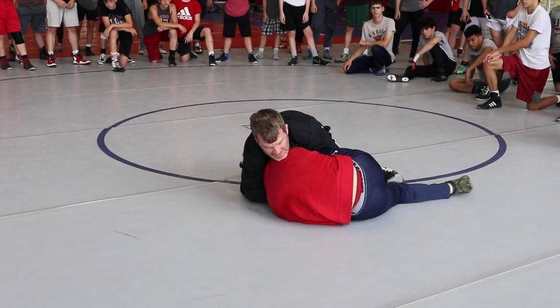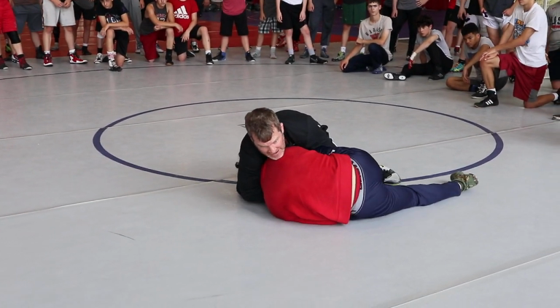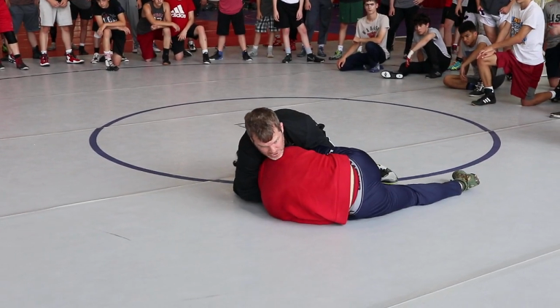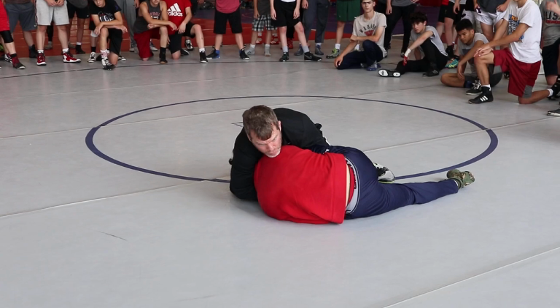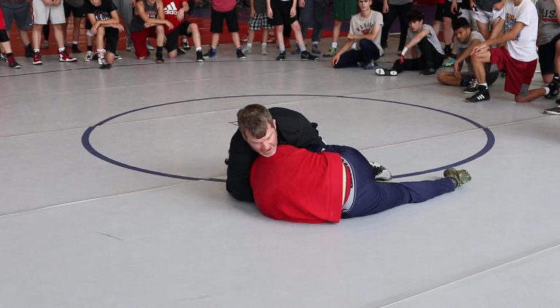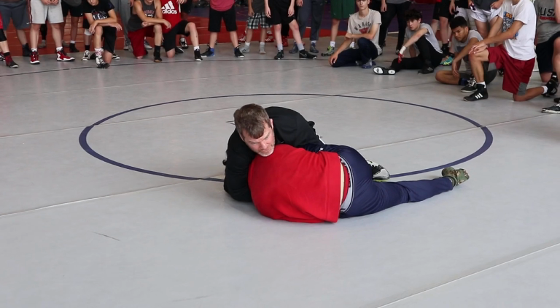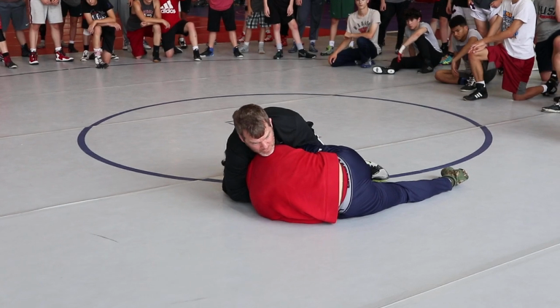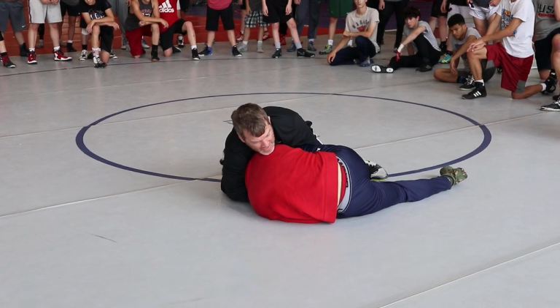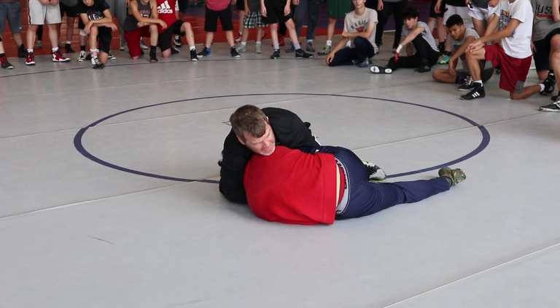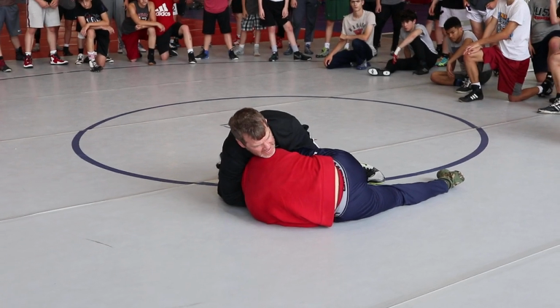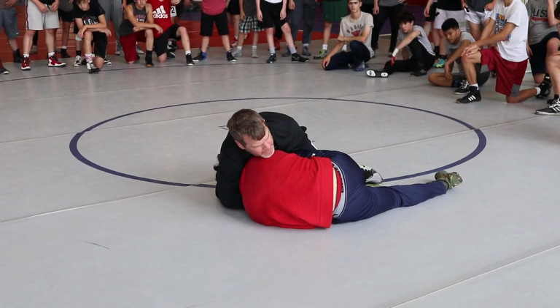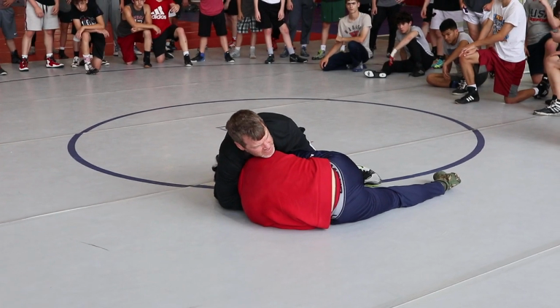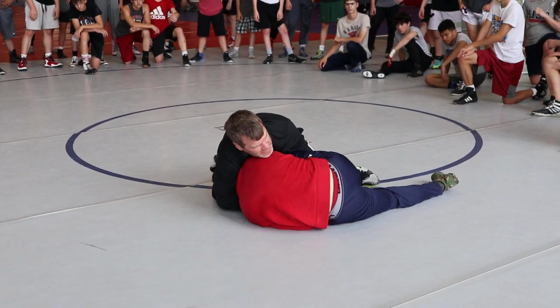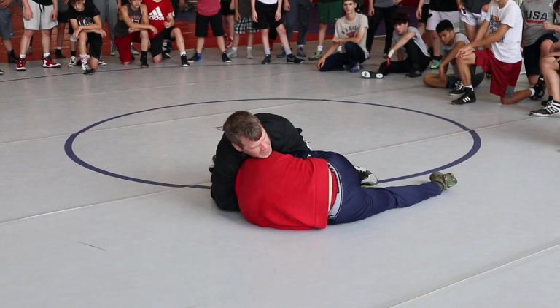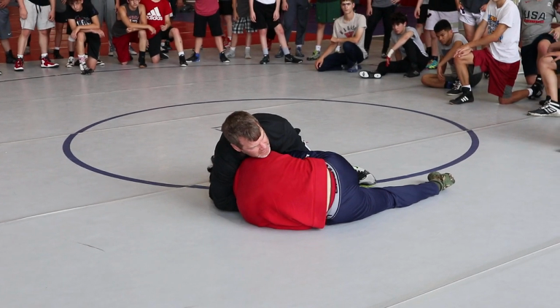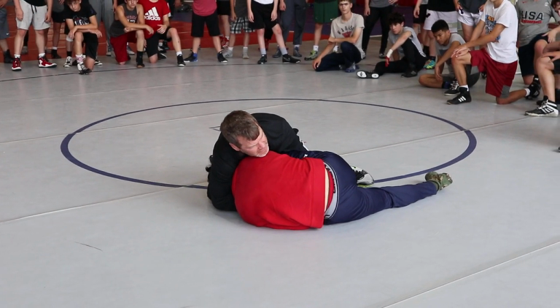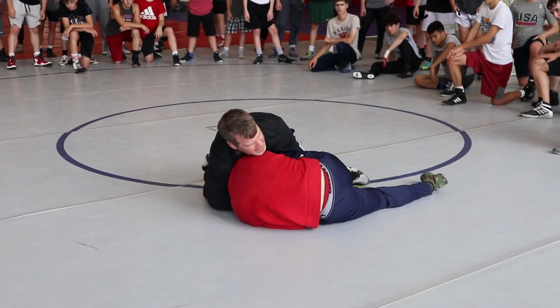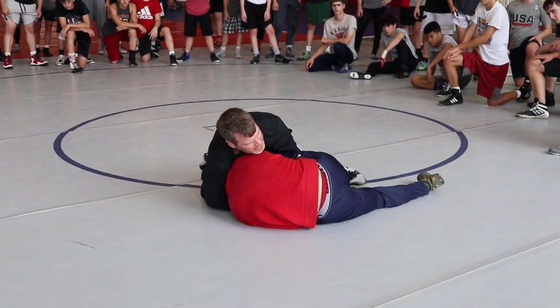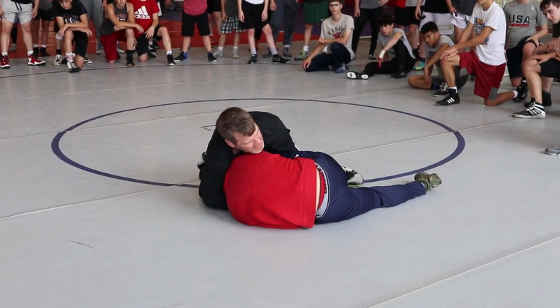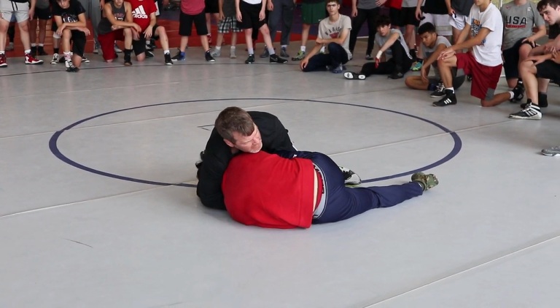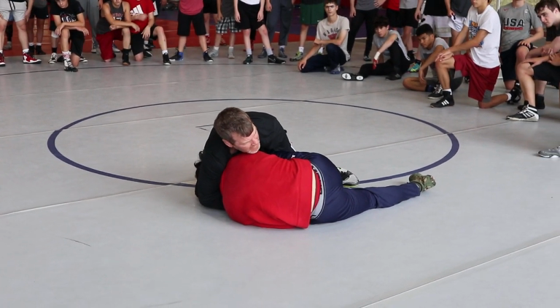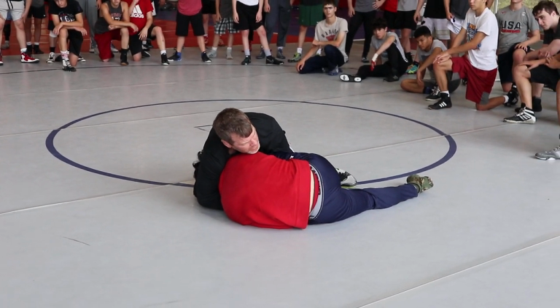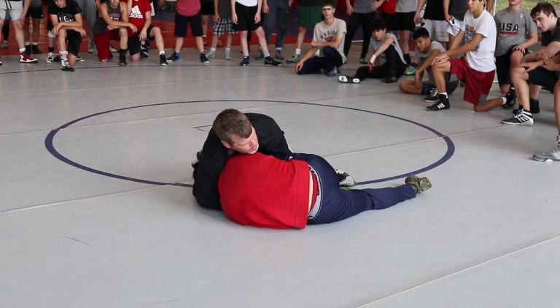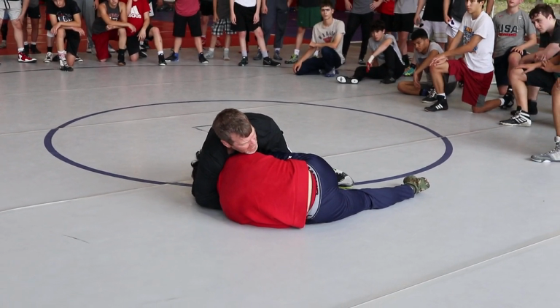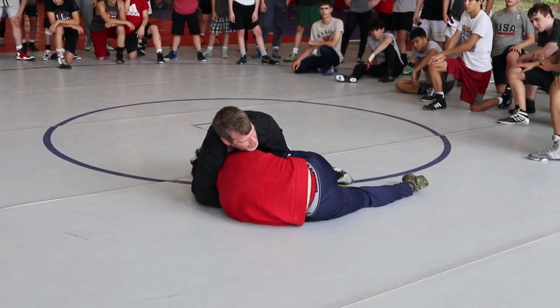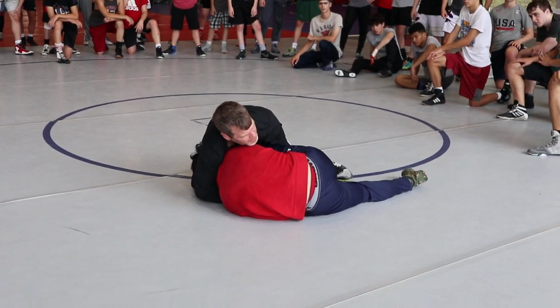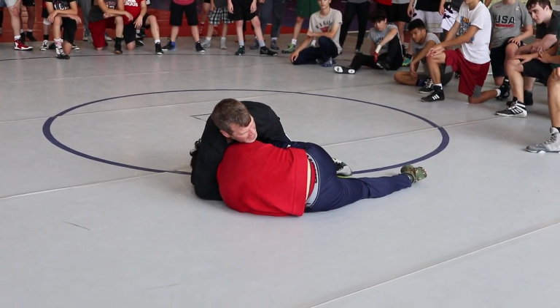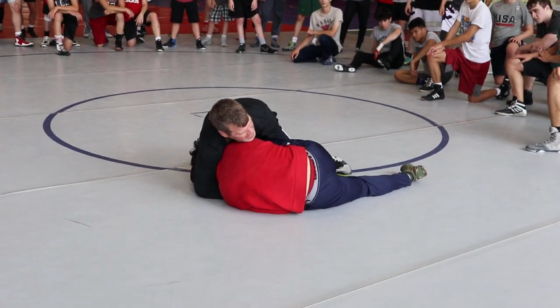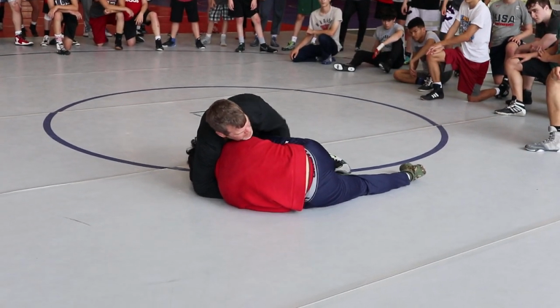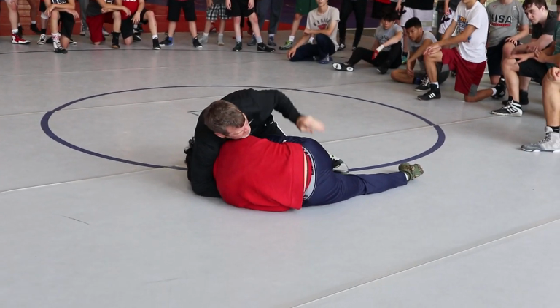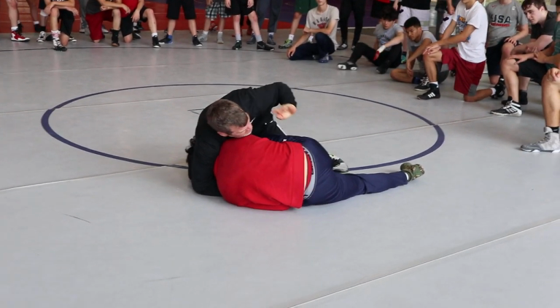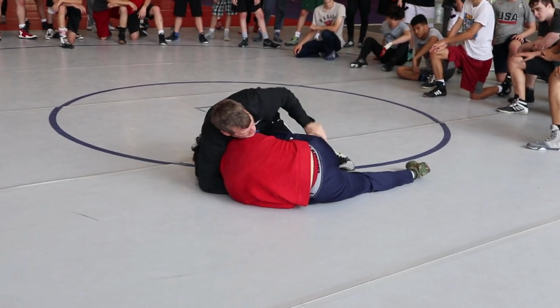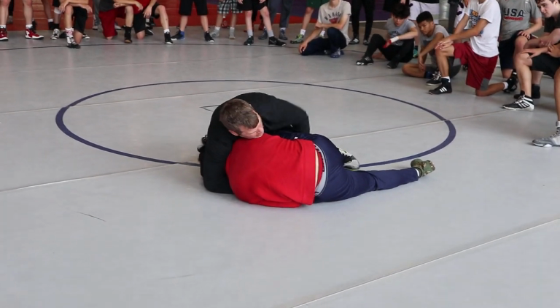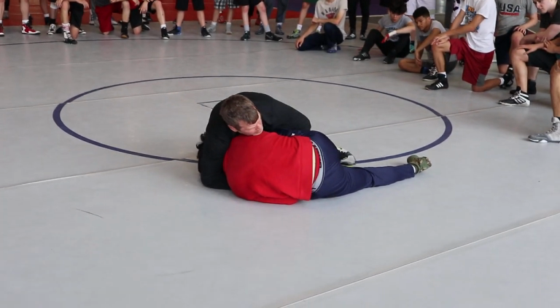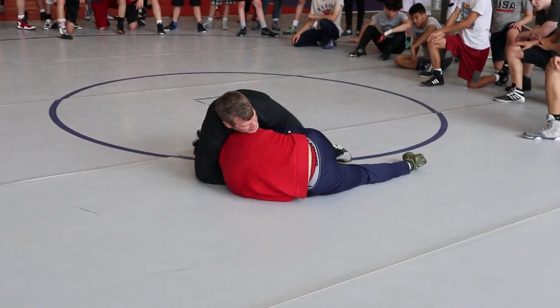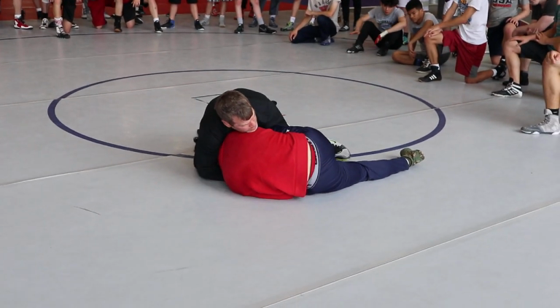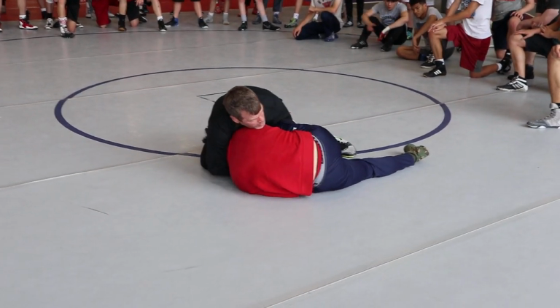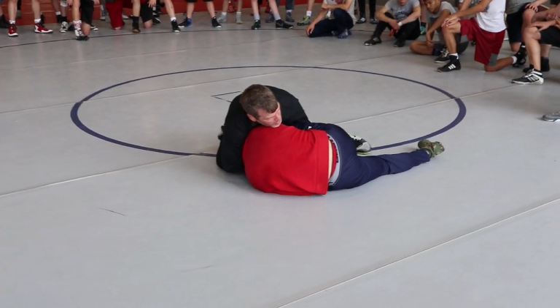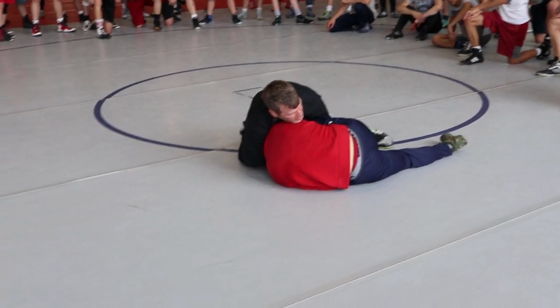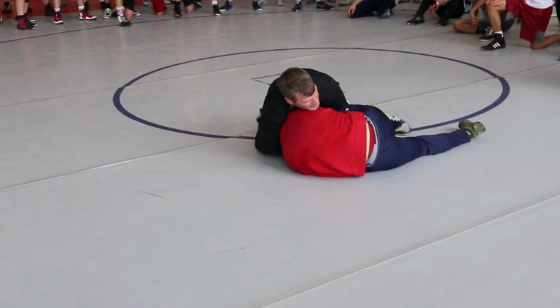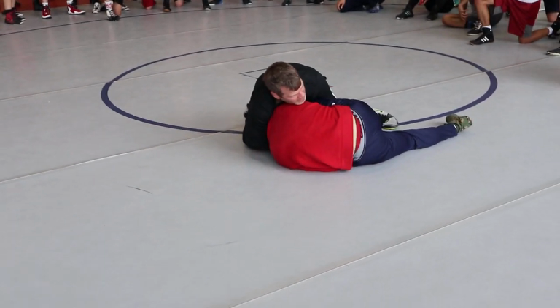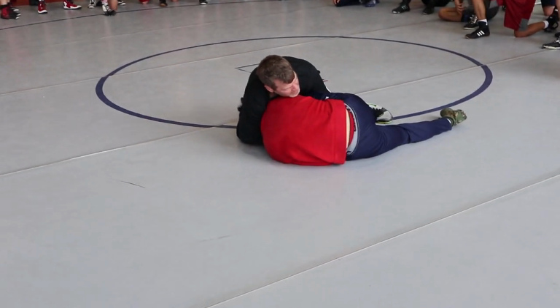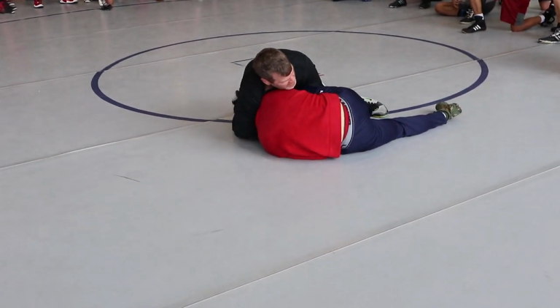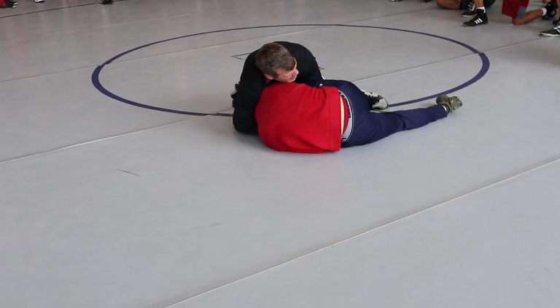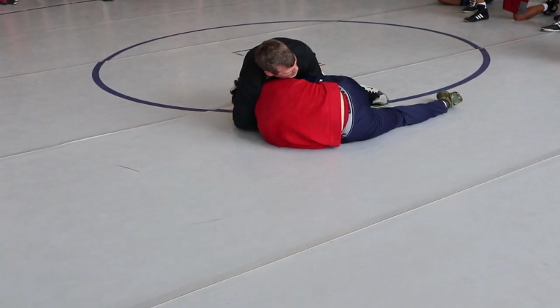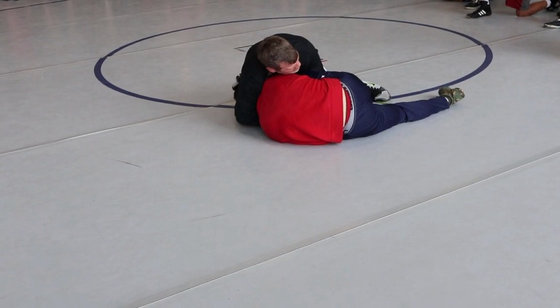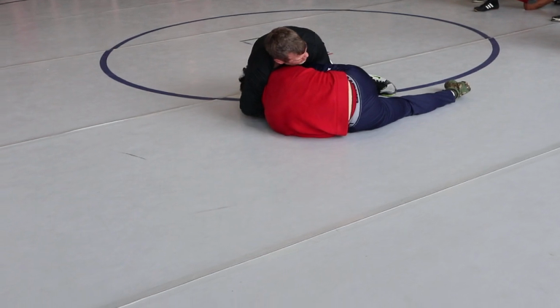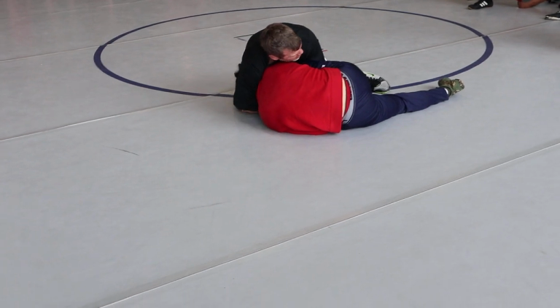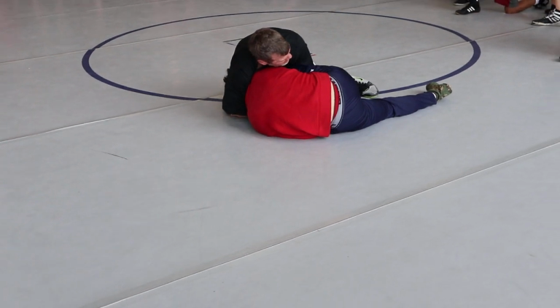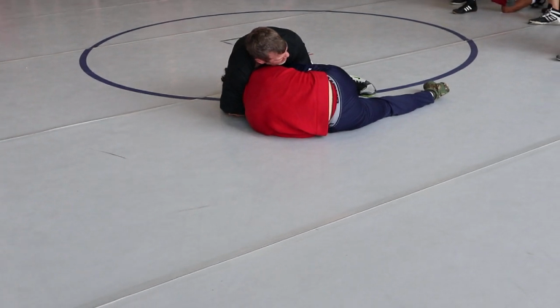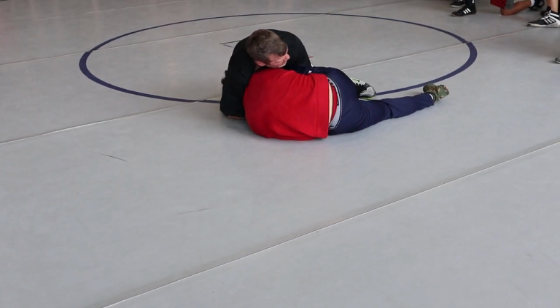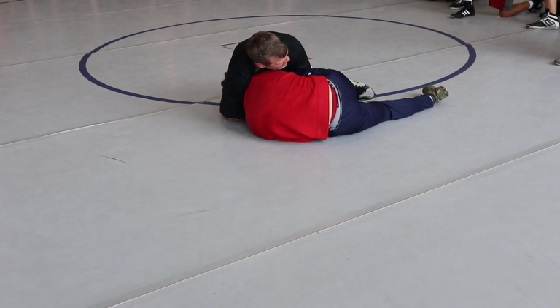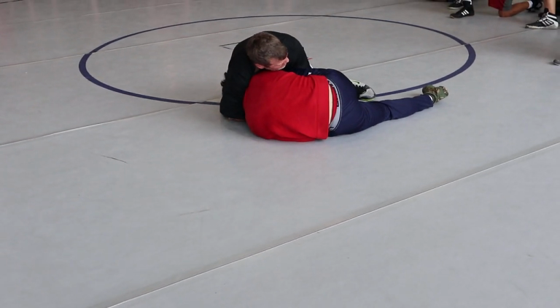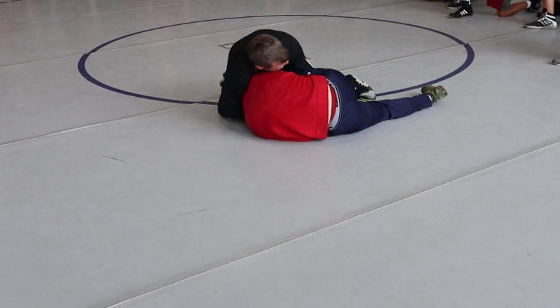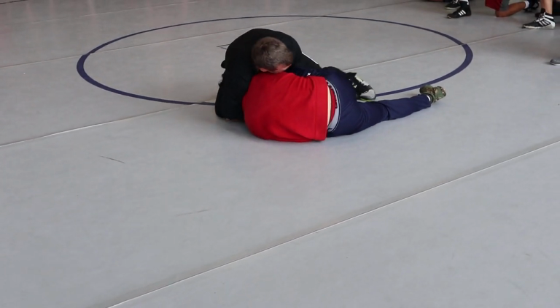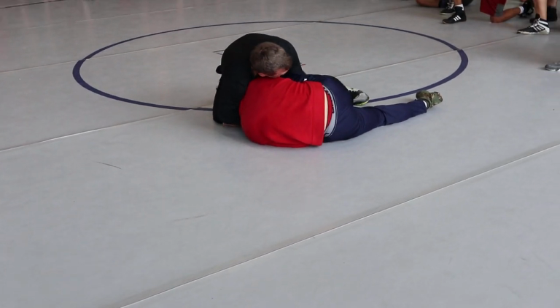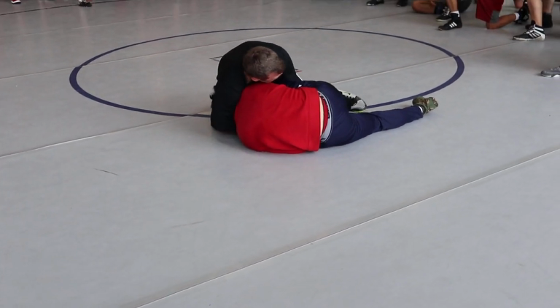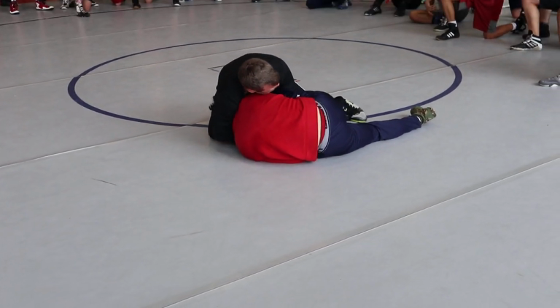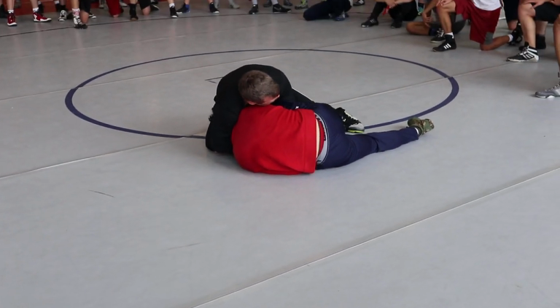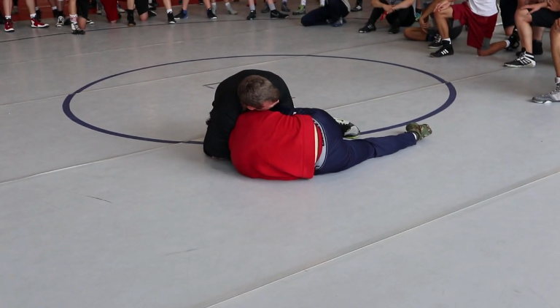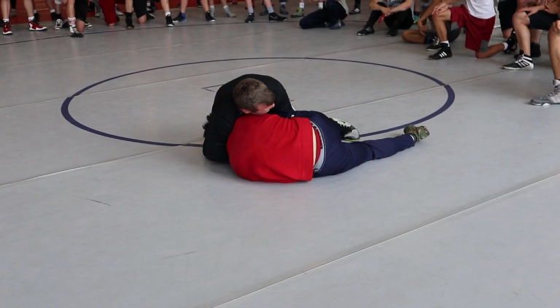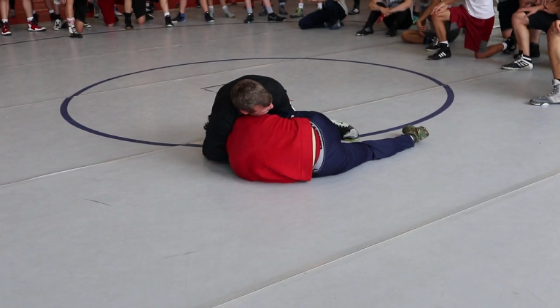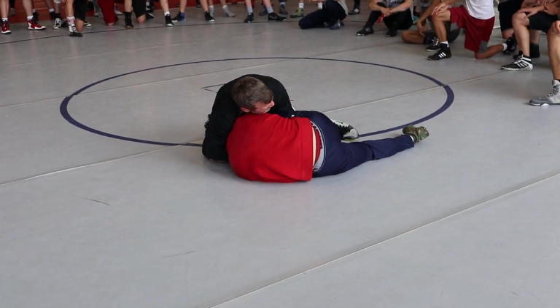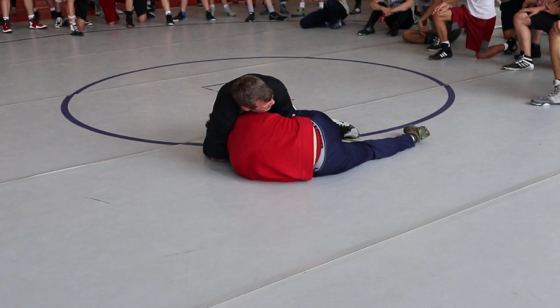I drive with my hips. I drive with my hips, this elbow through. Now look at where I'm at. See where I'm at?